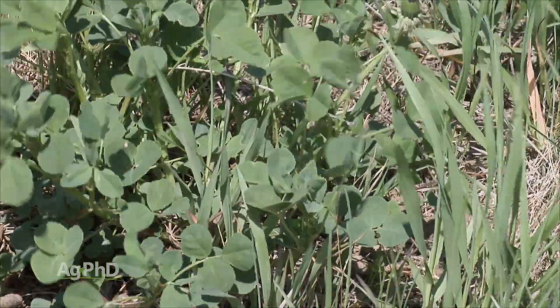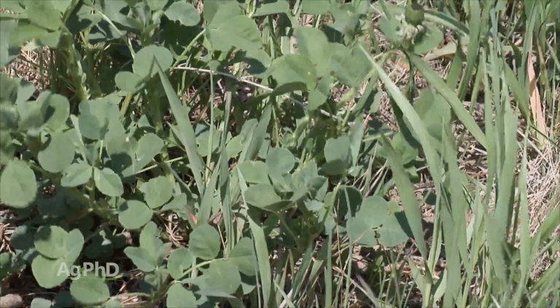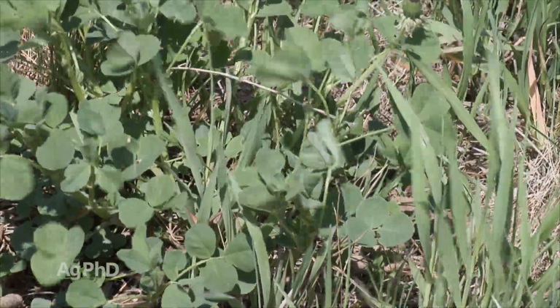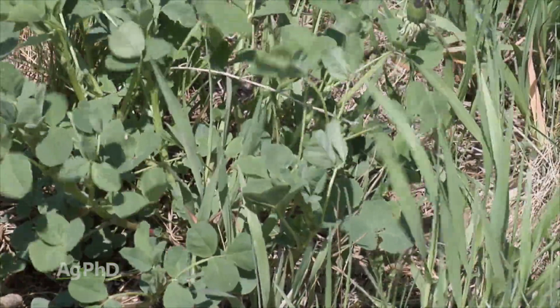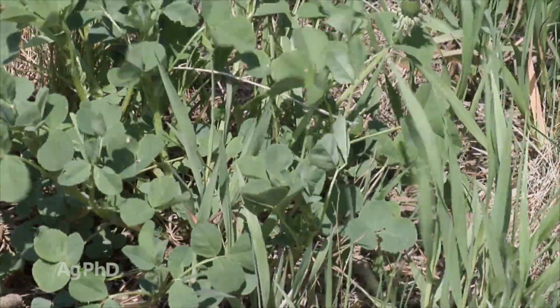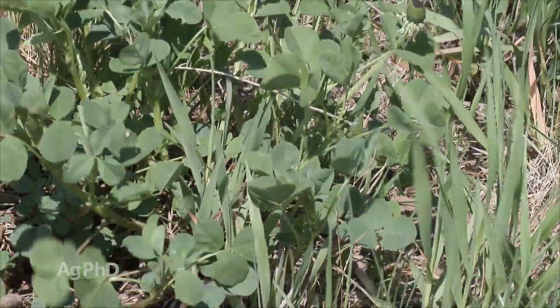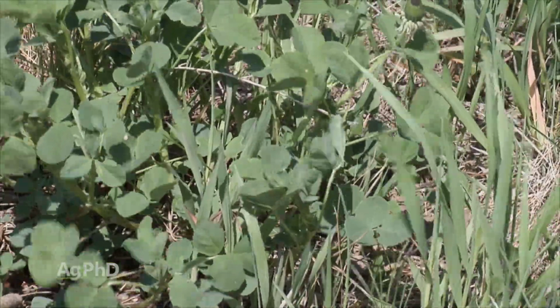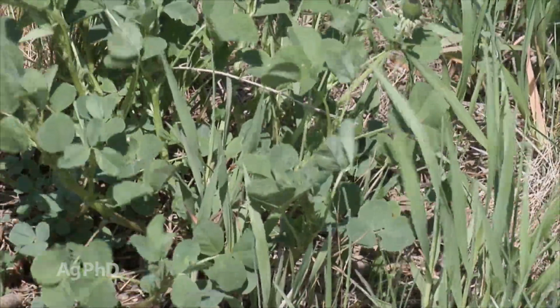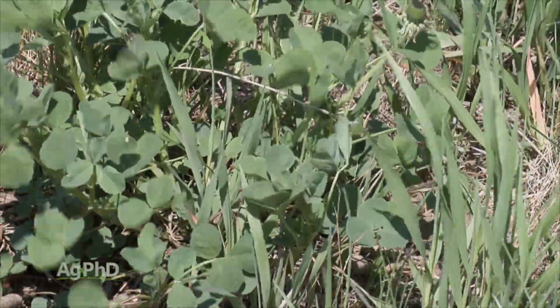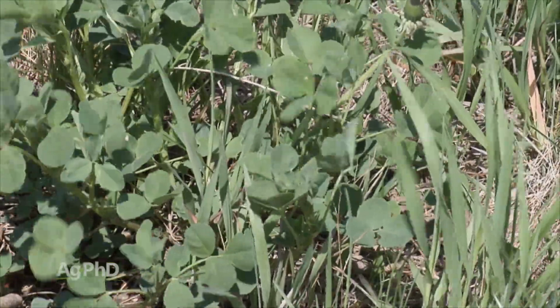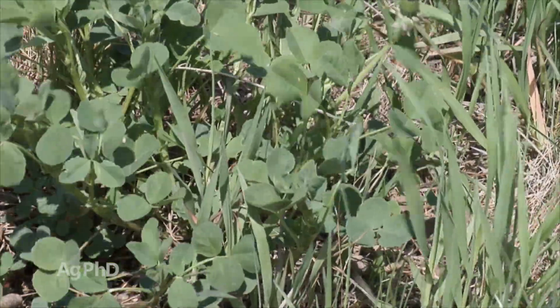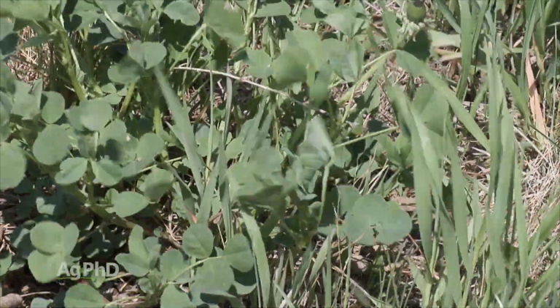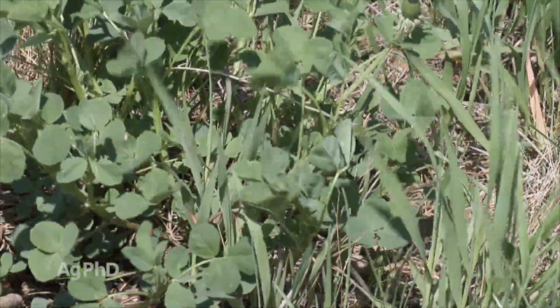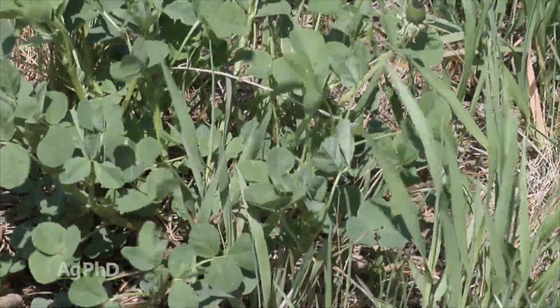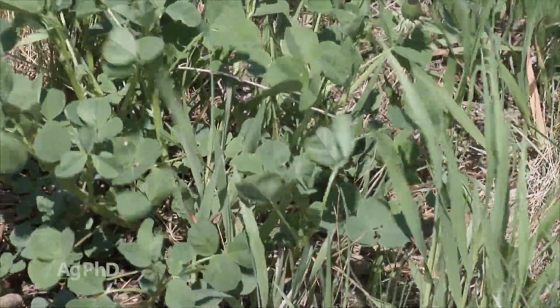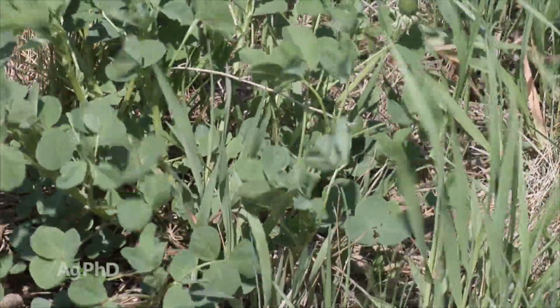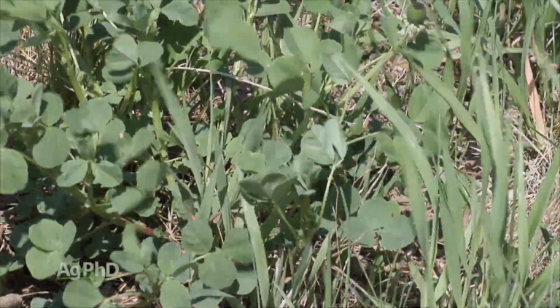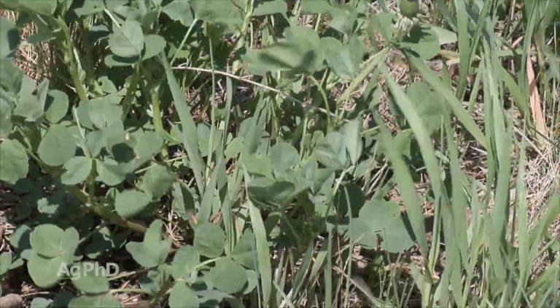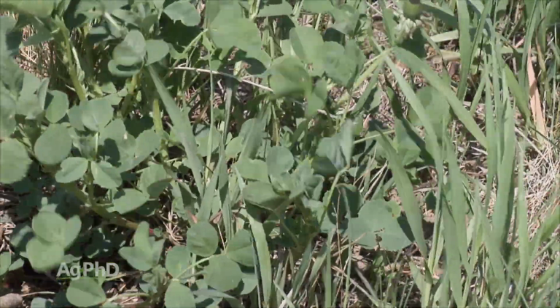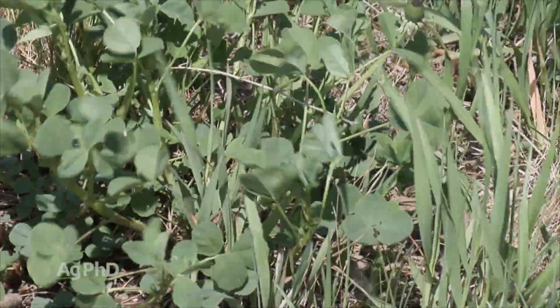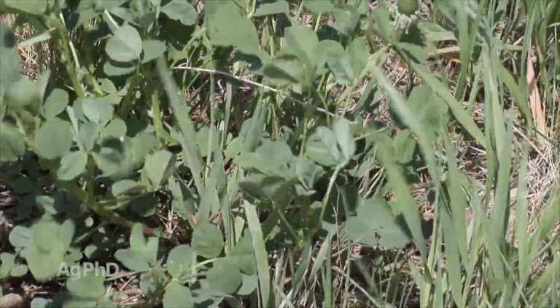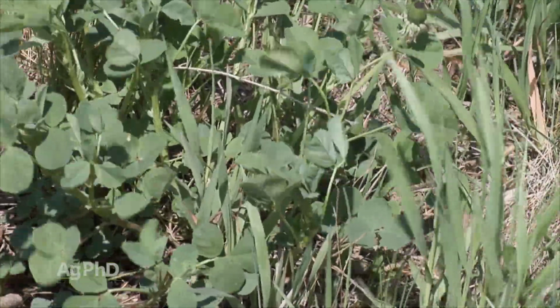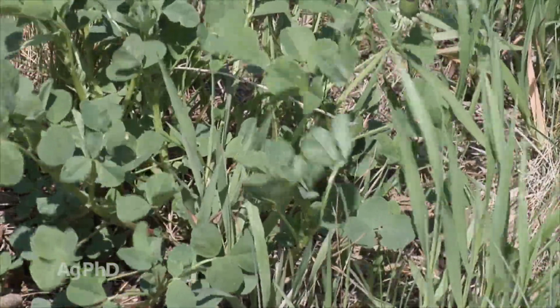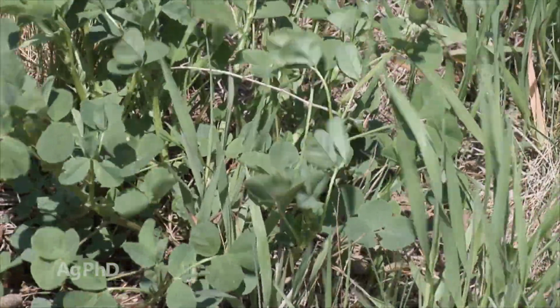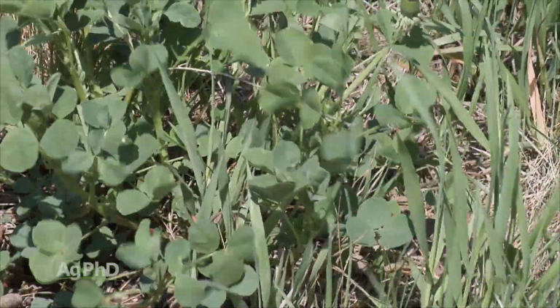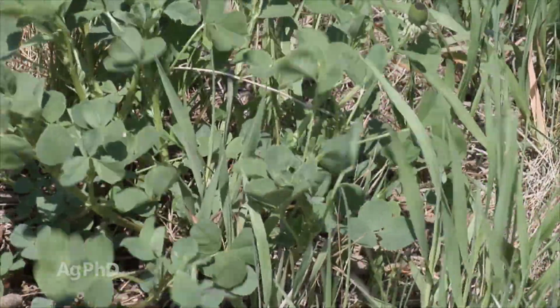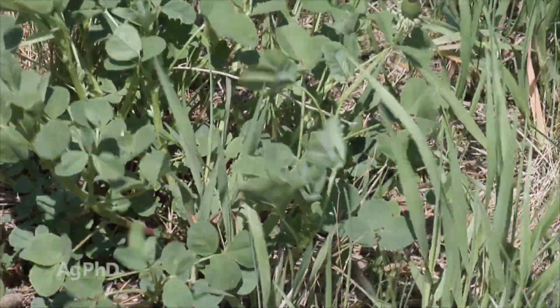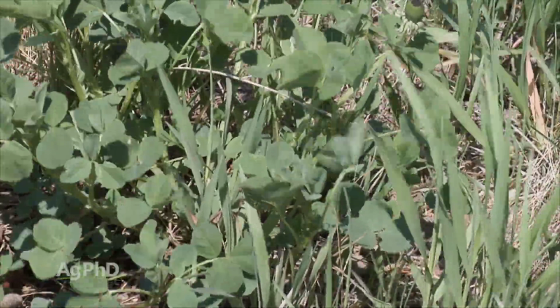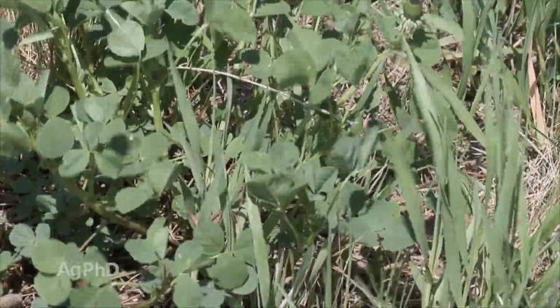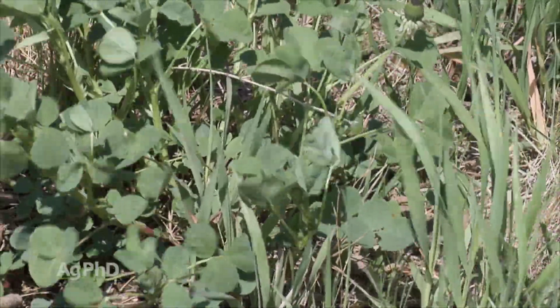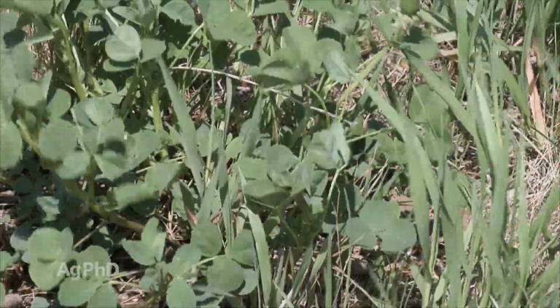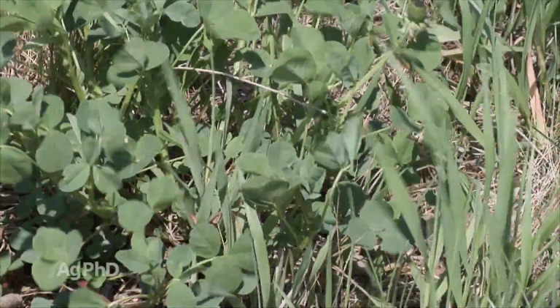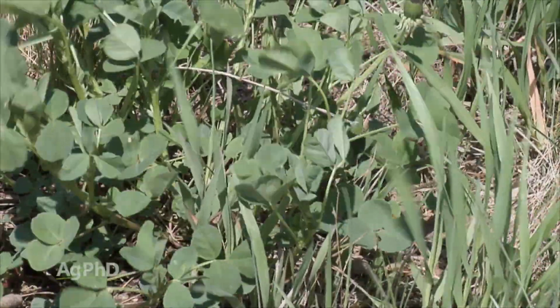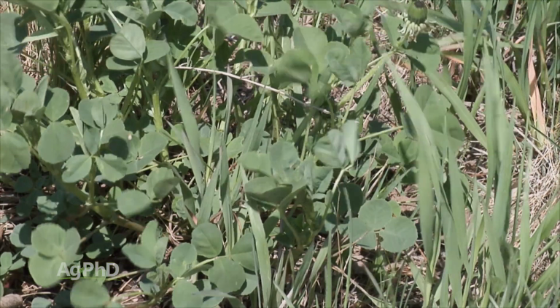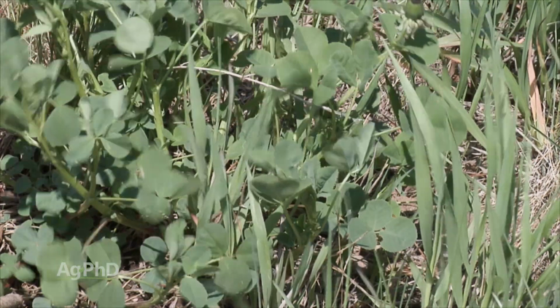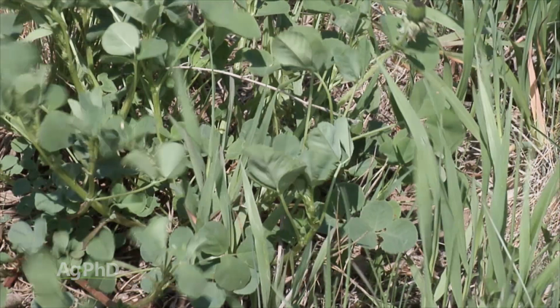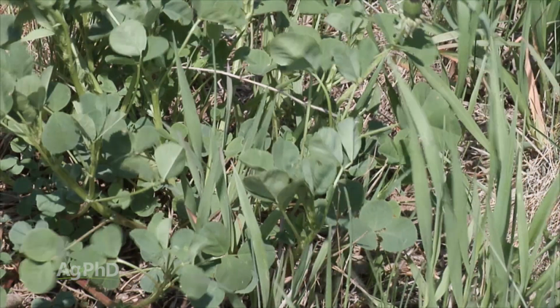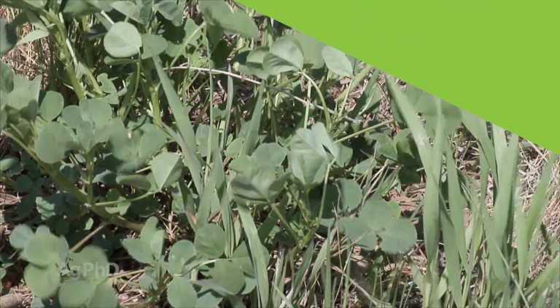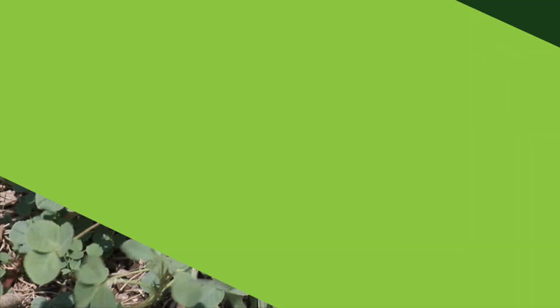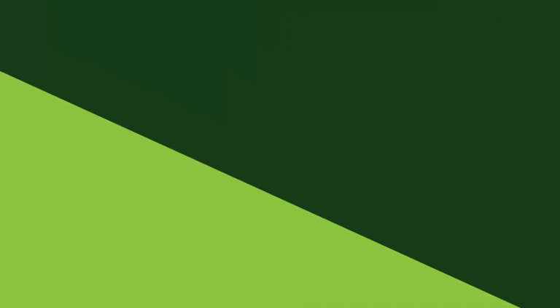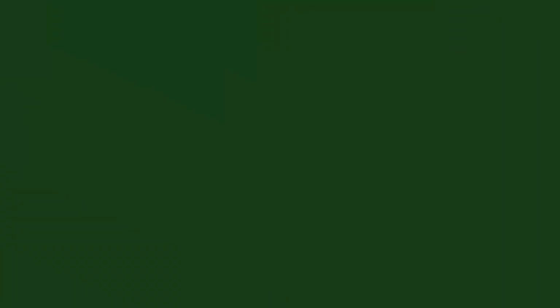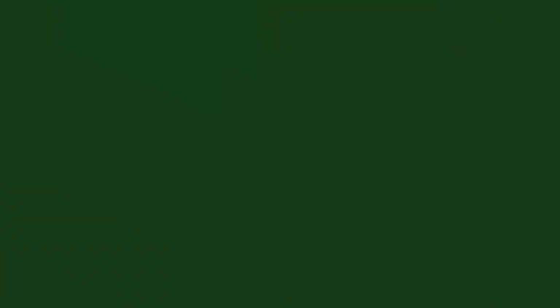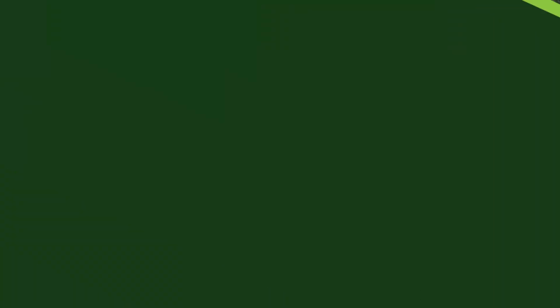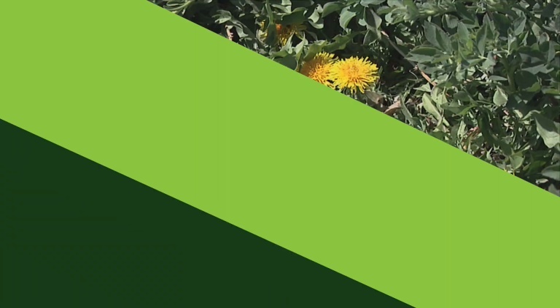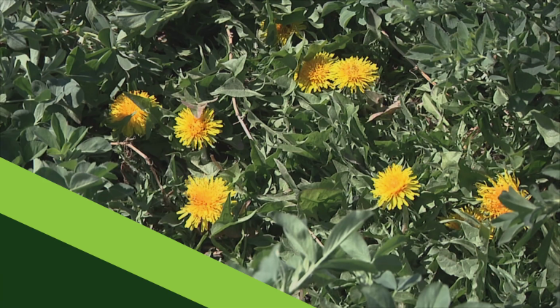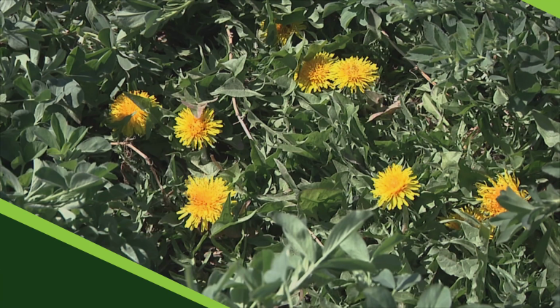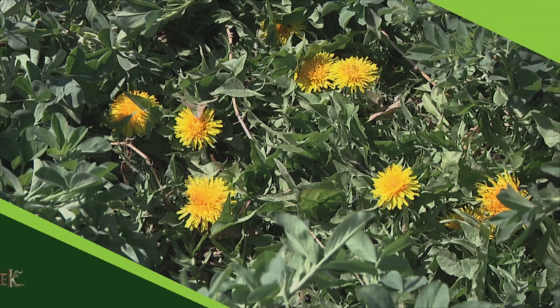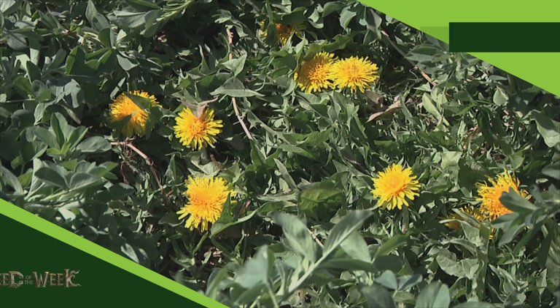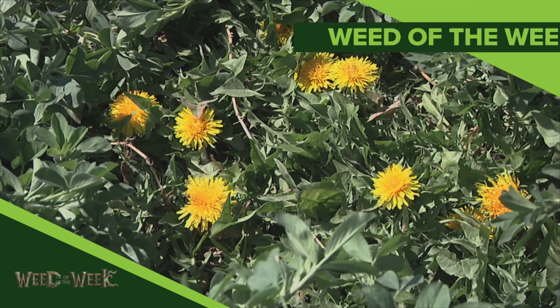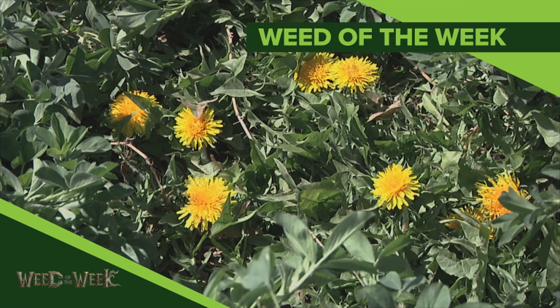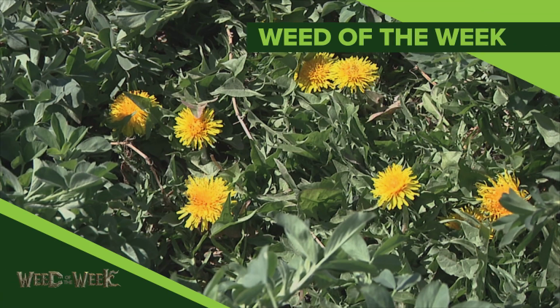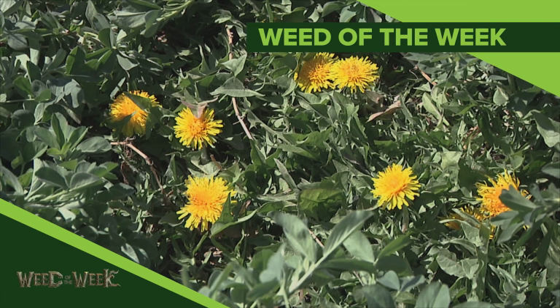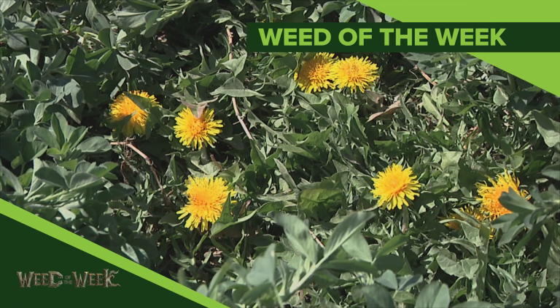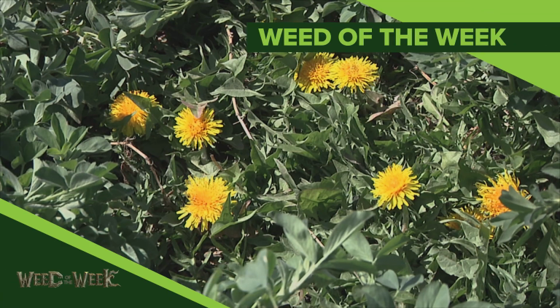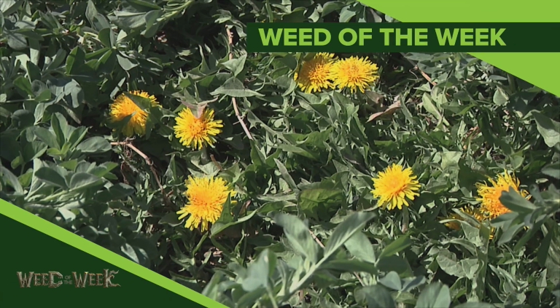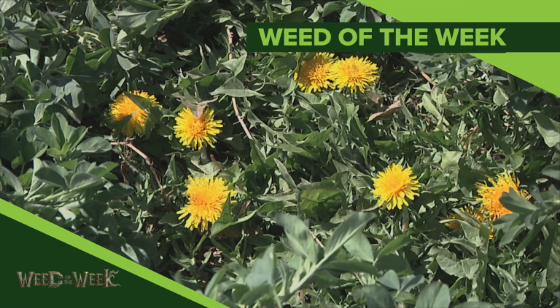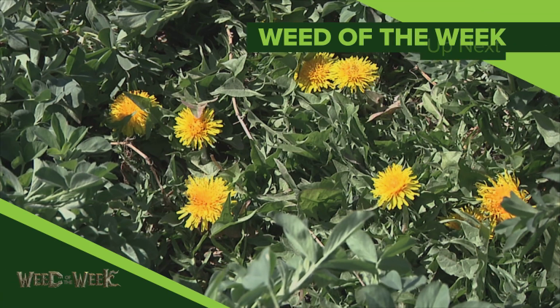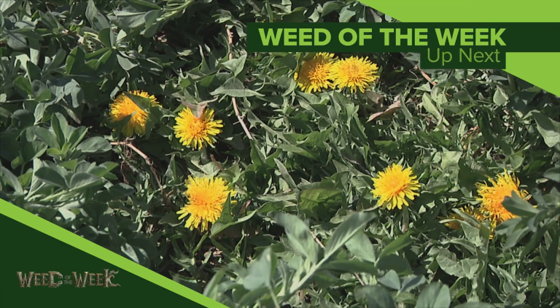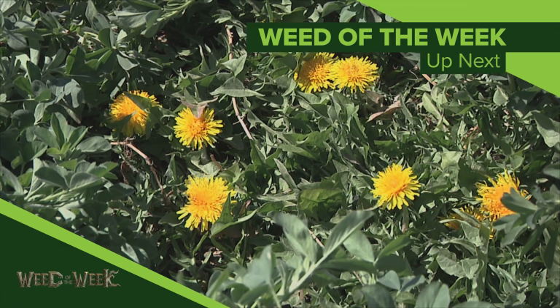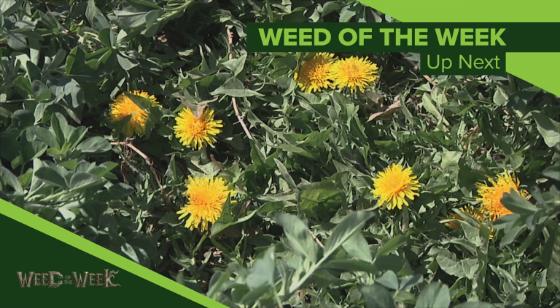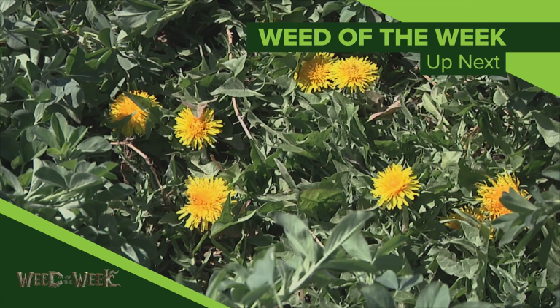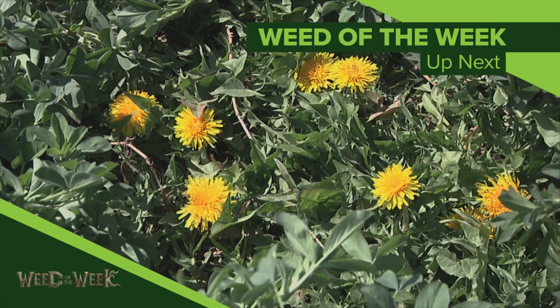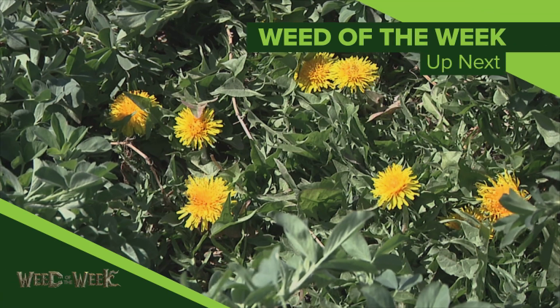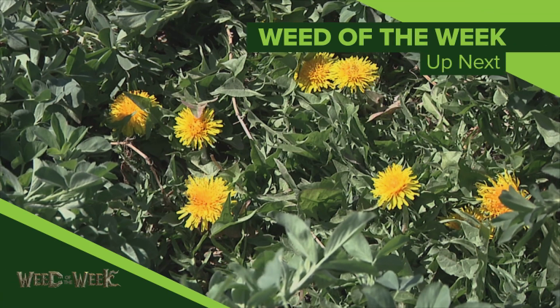One of the reasons you may consider taking that alfalfa stand out is if you have our Weed of the Week — we'll show you how to stop this tough weed coming up next.